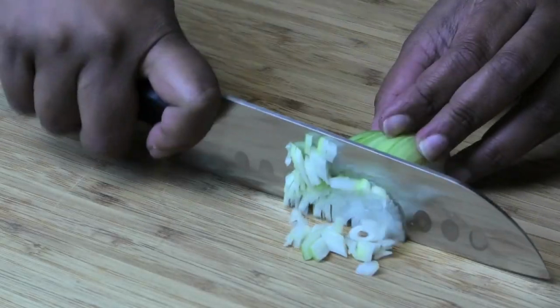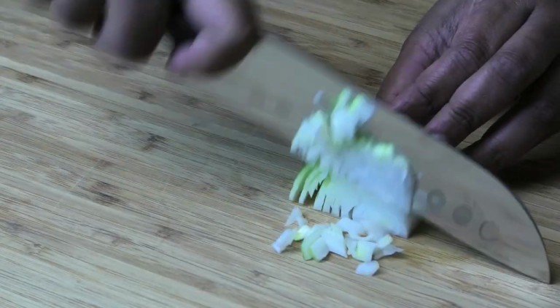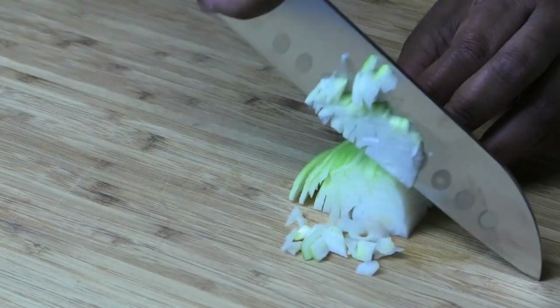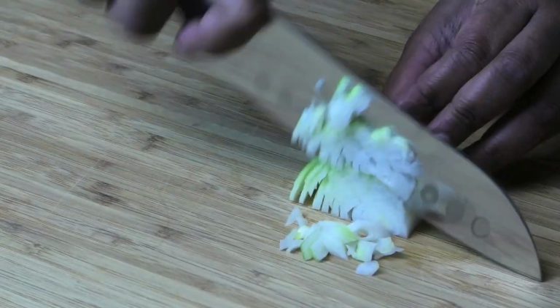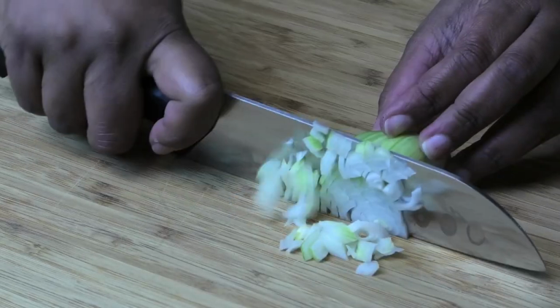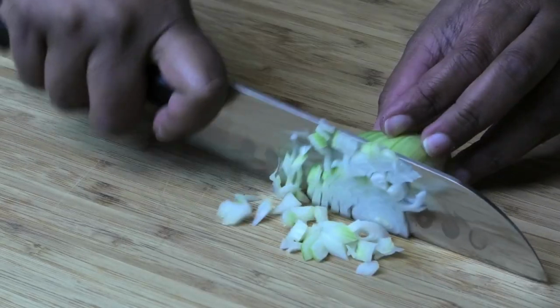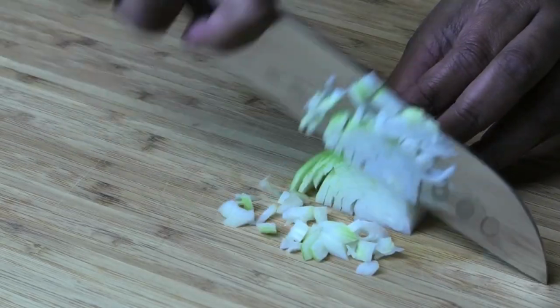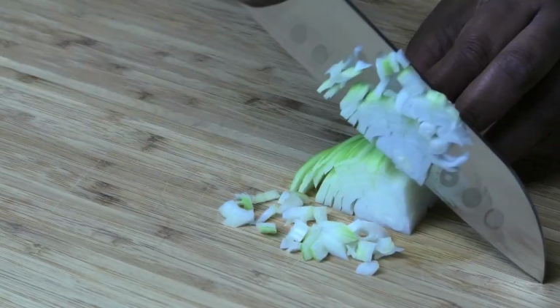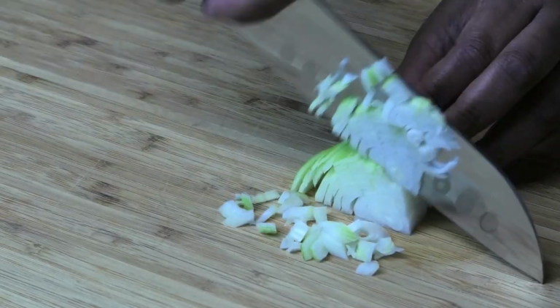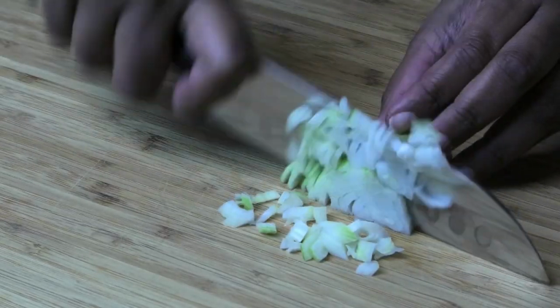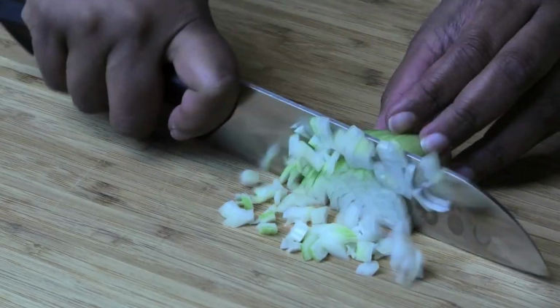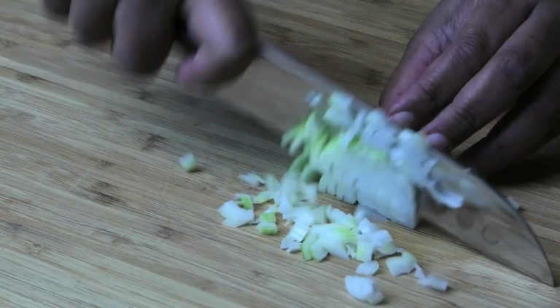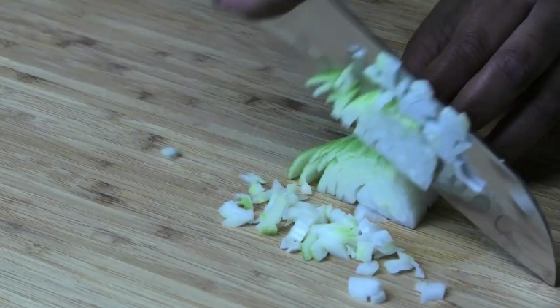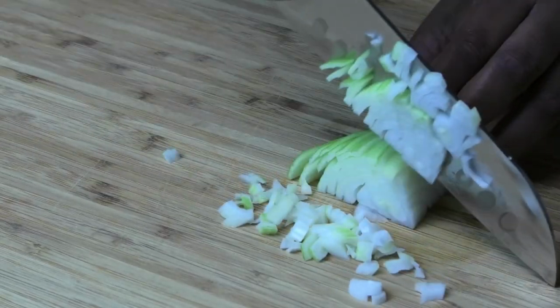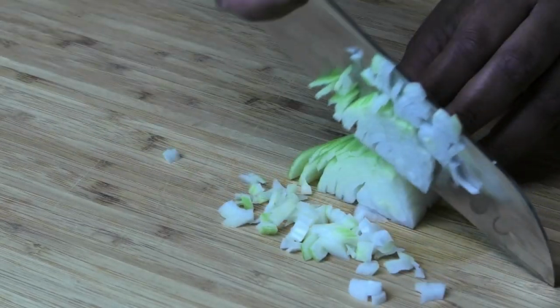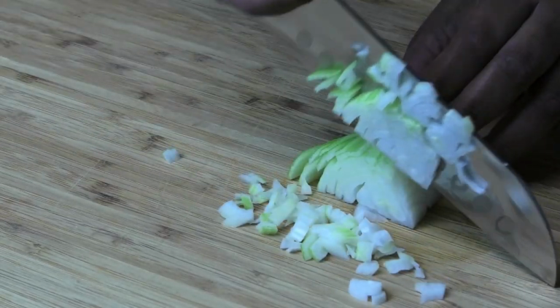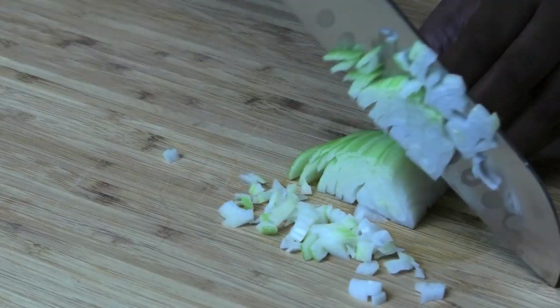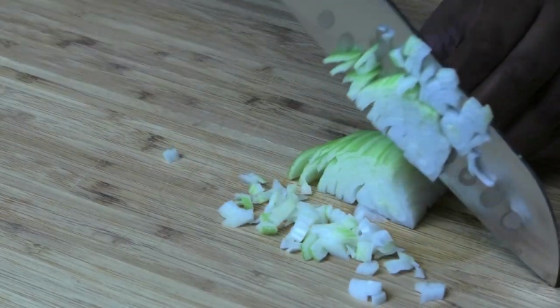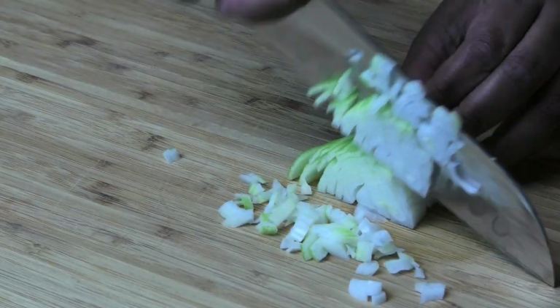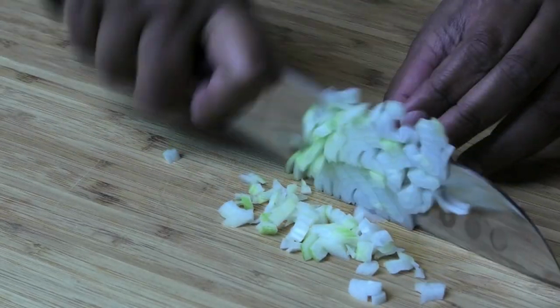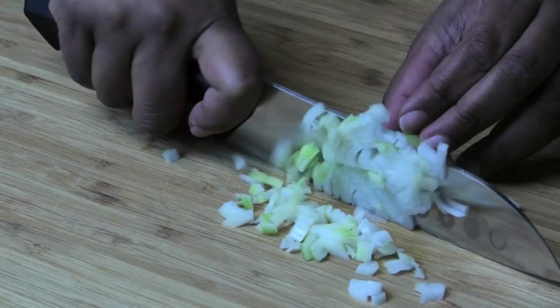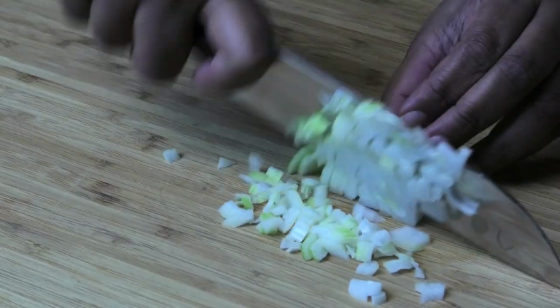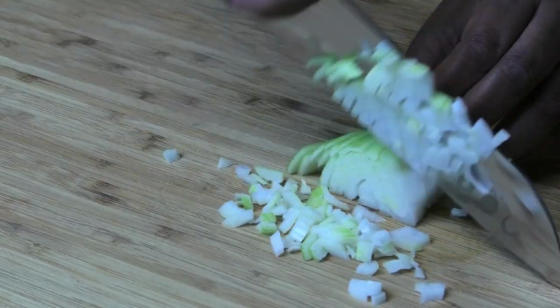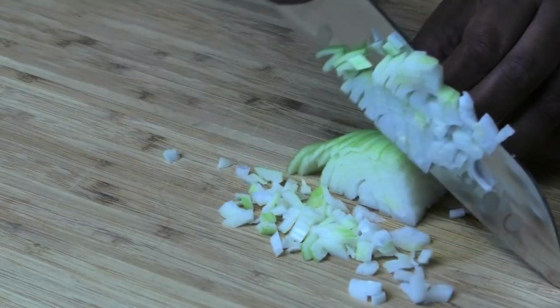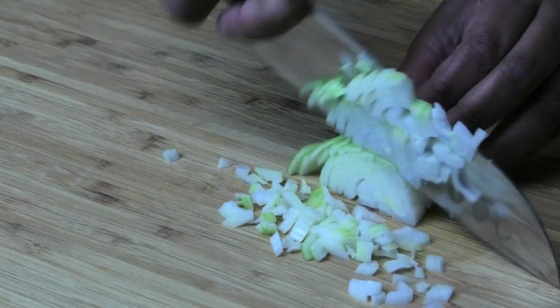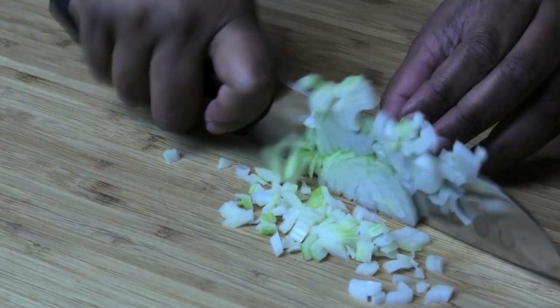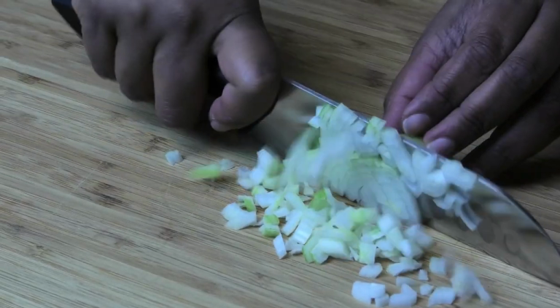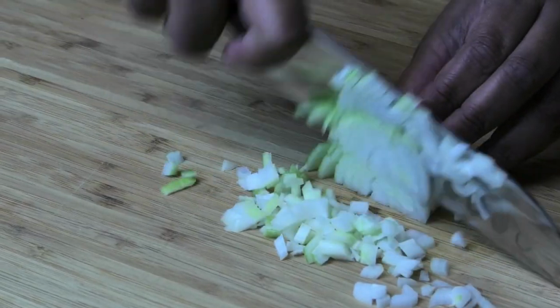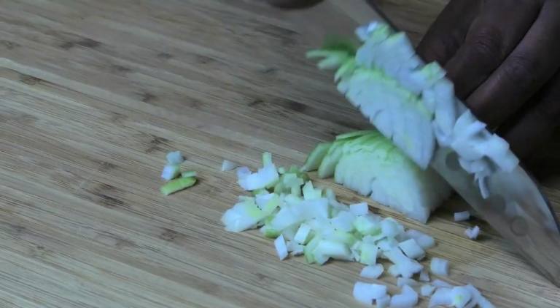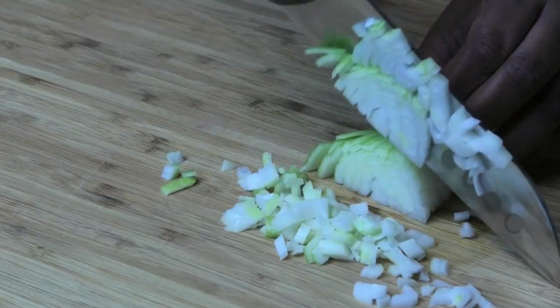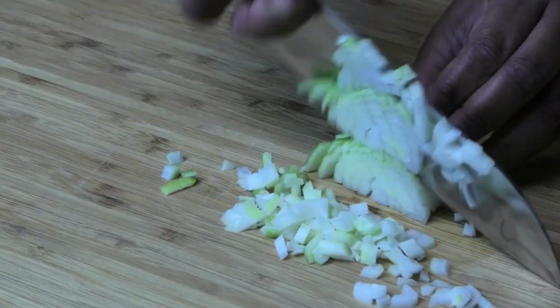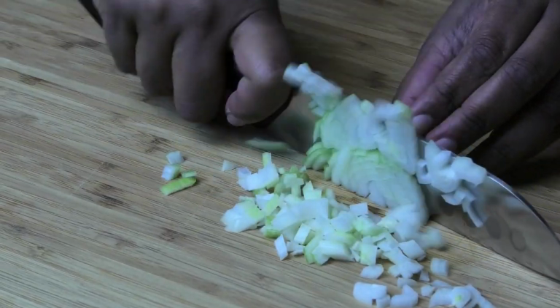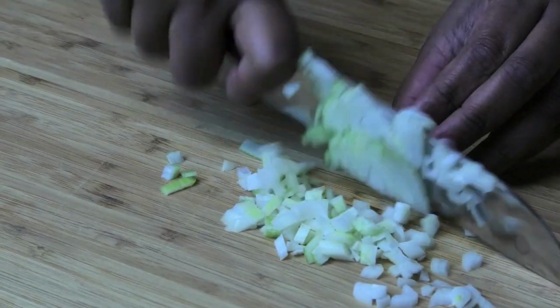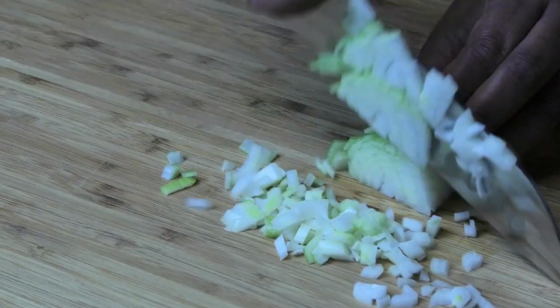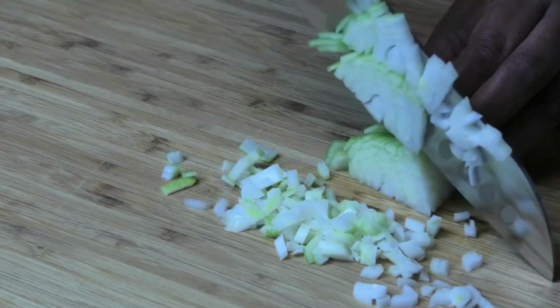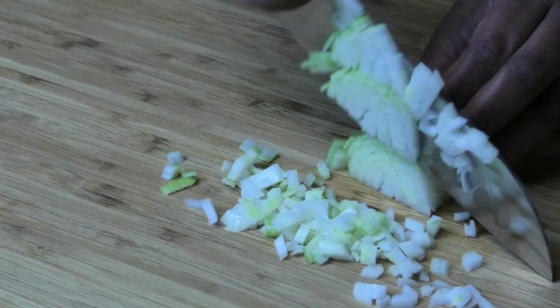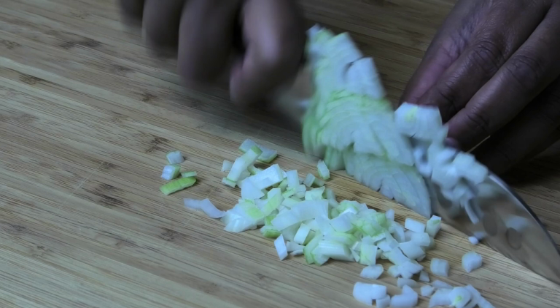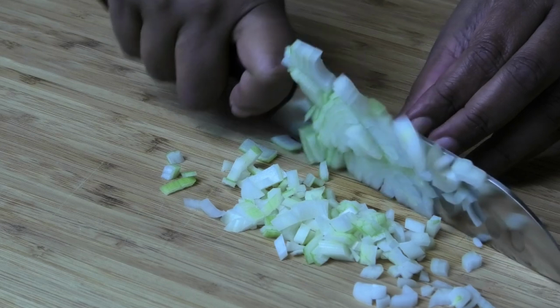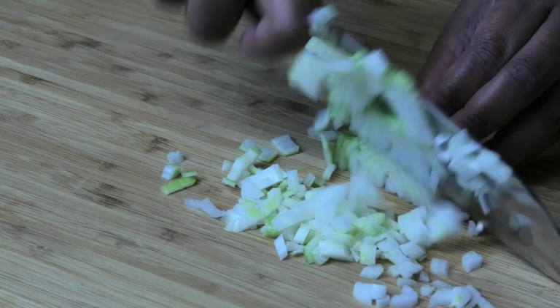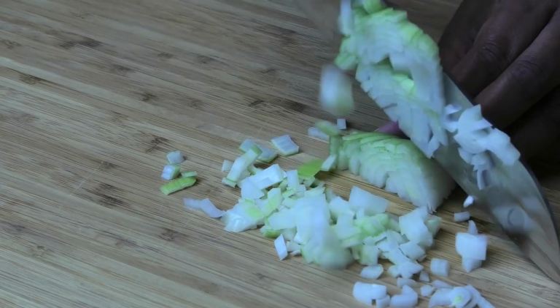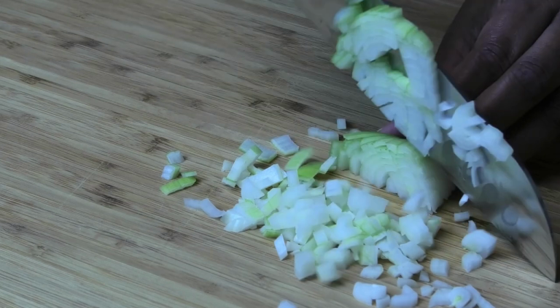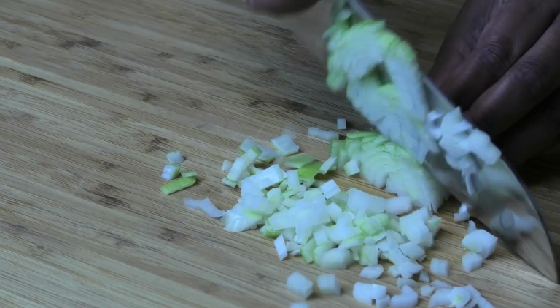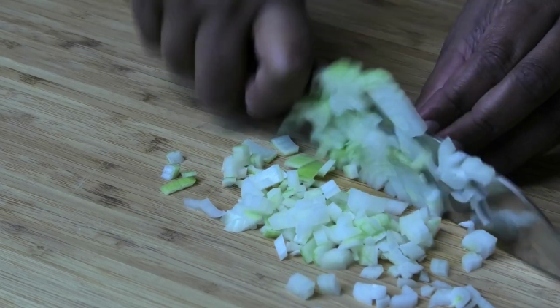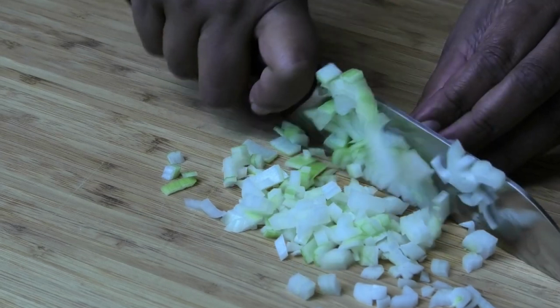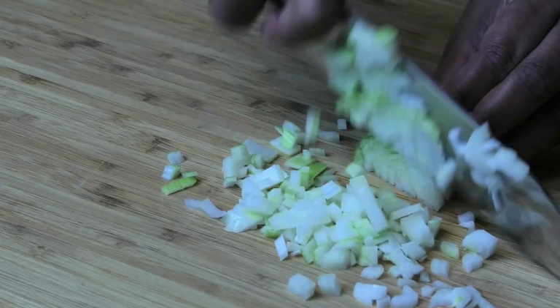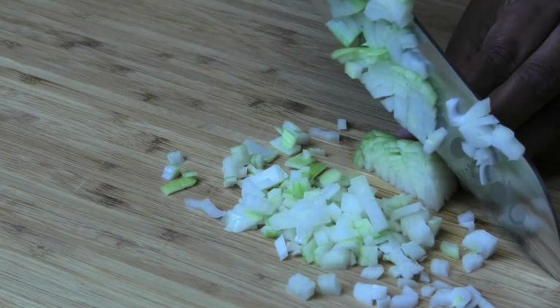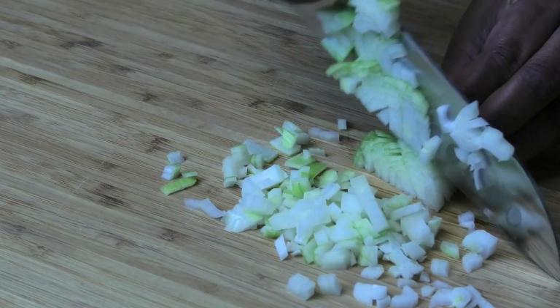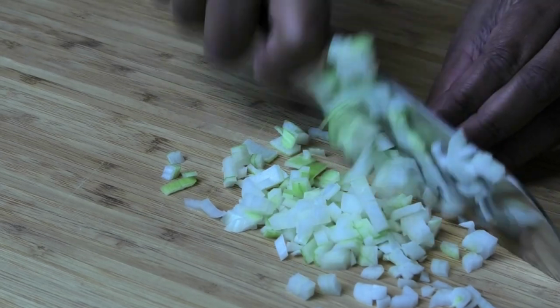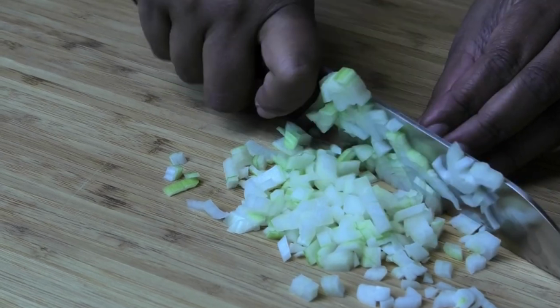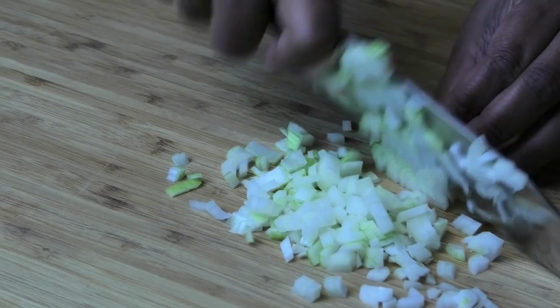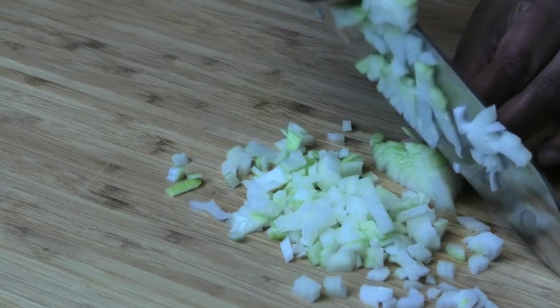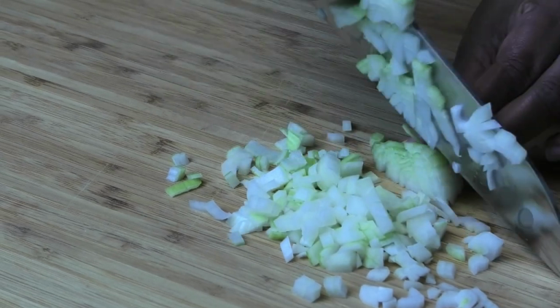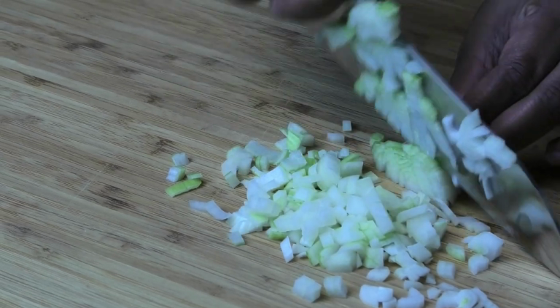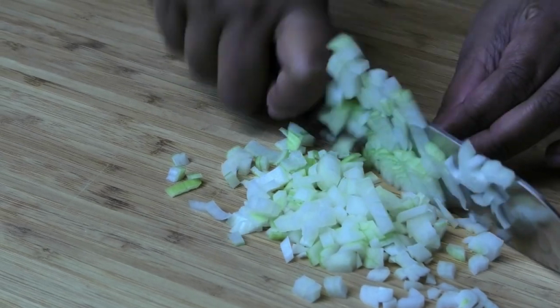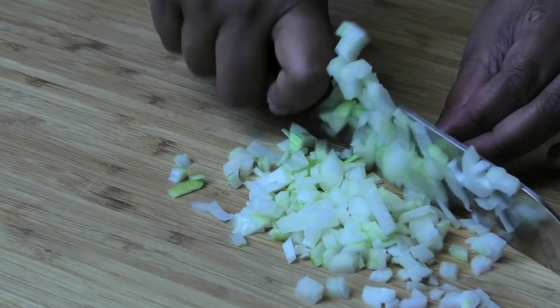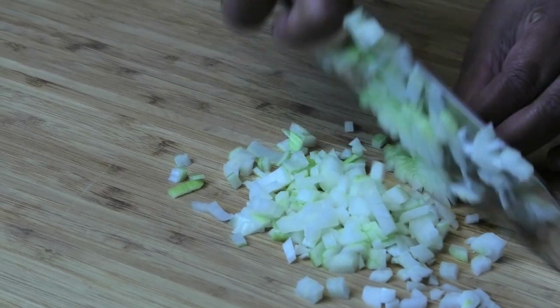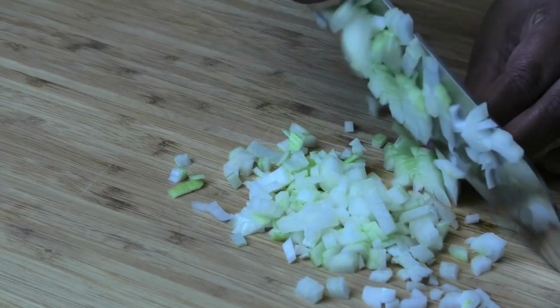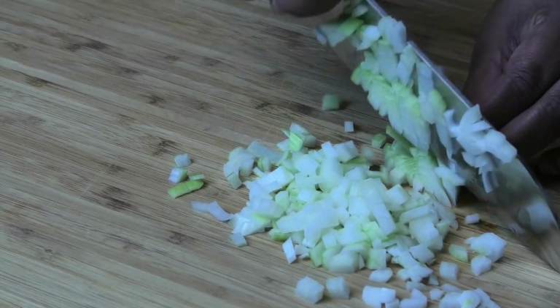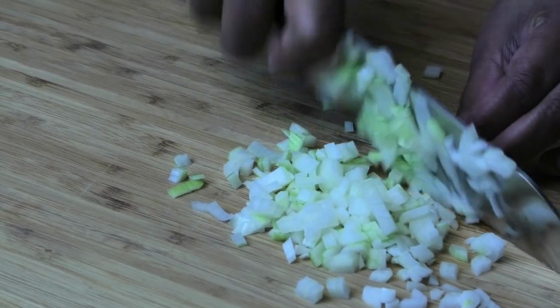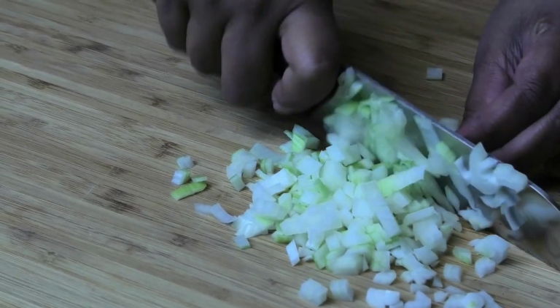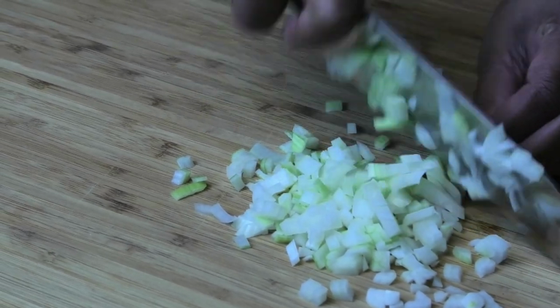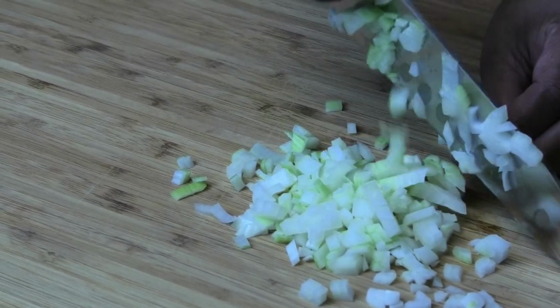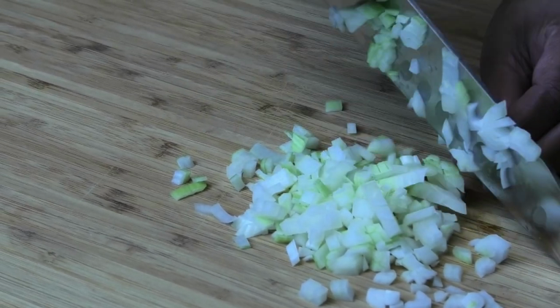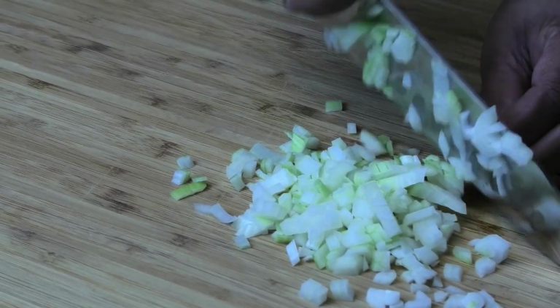The knife itself is very sharp — it cuts through an onion with ease.